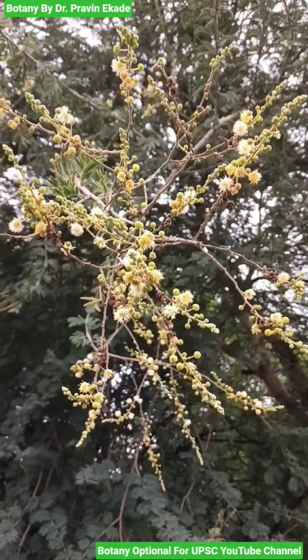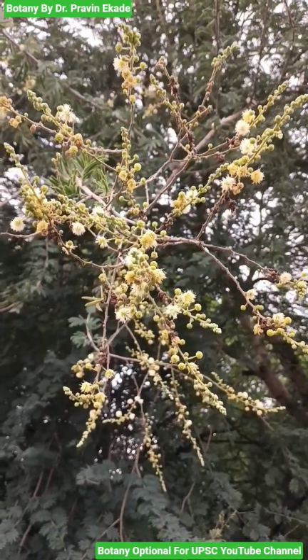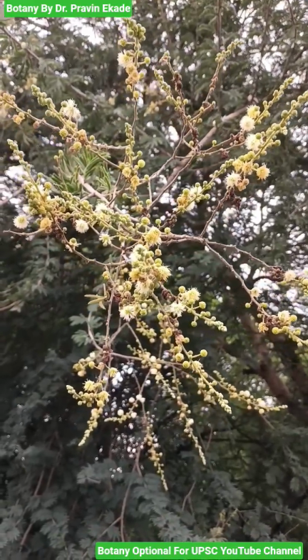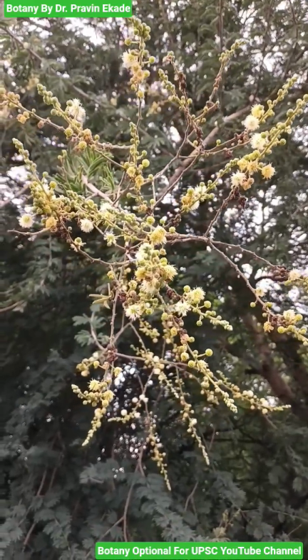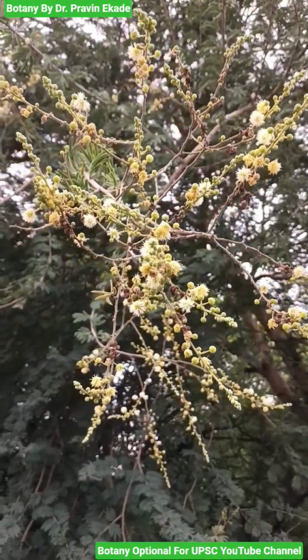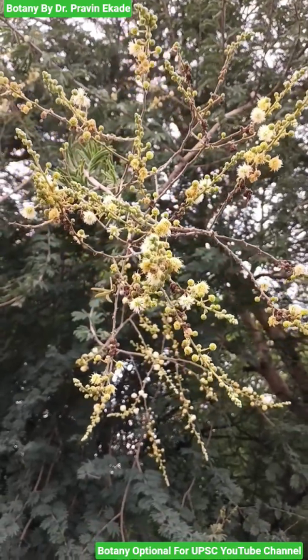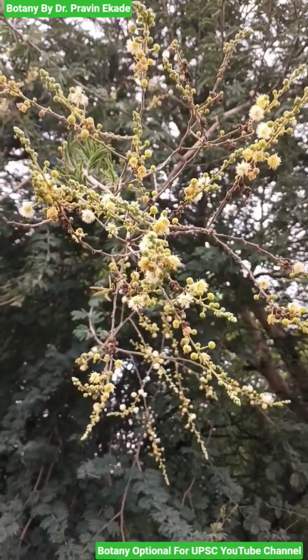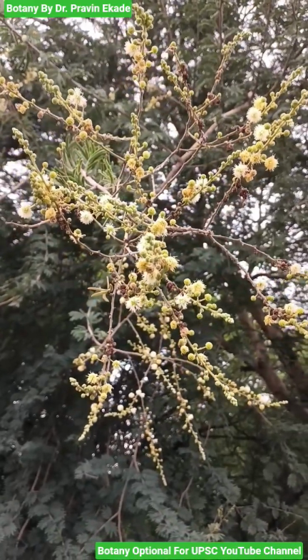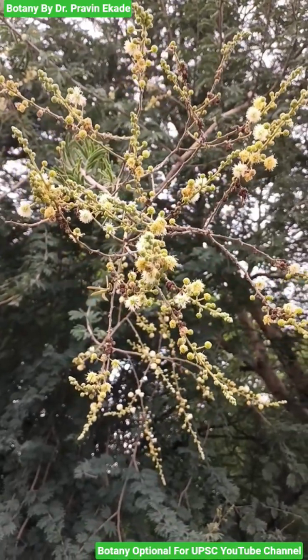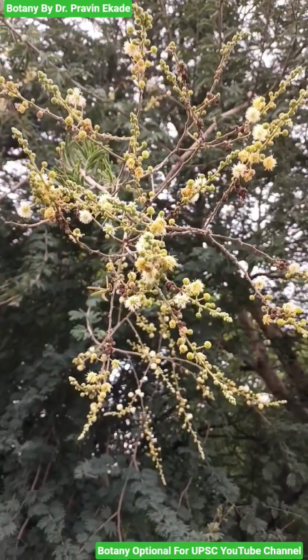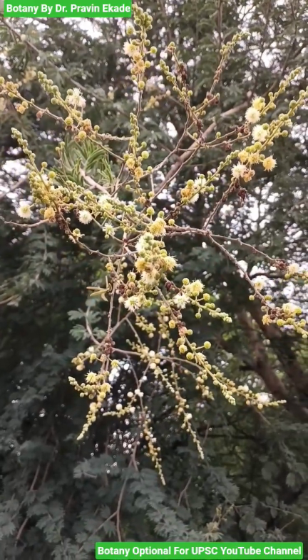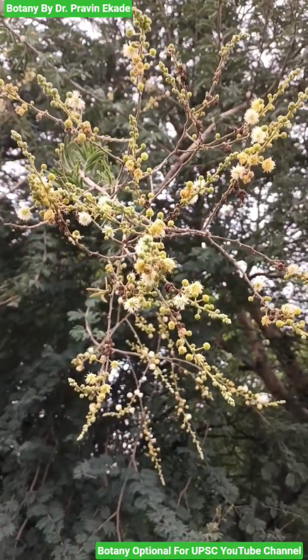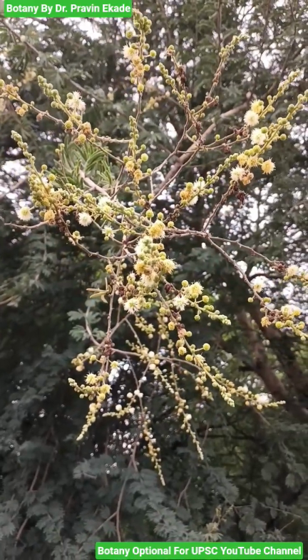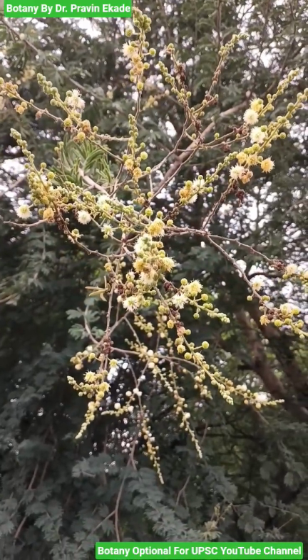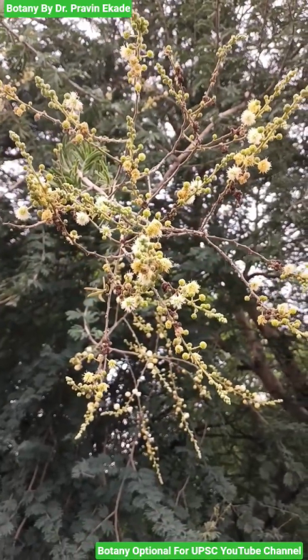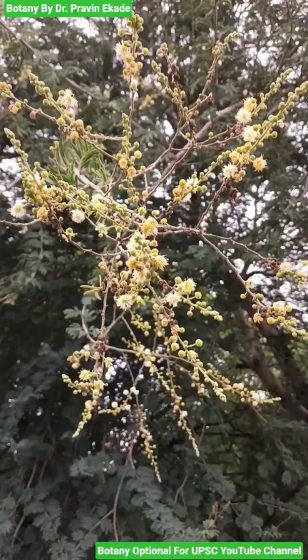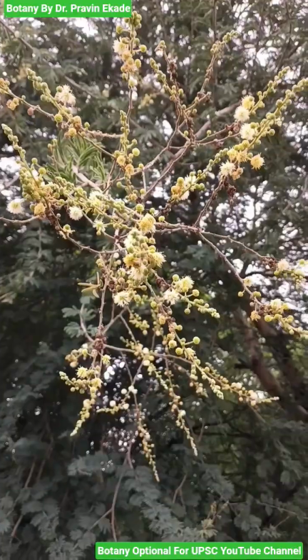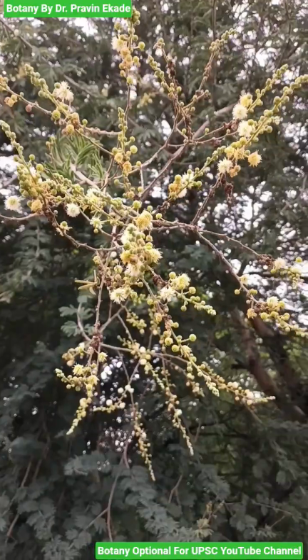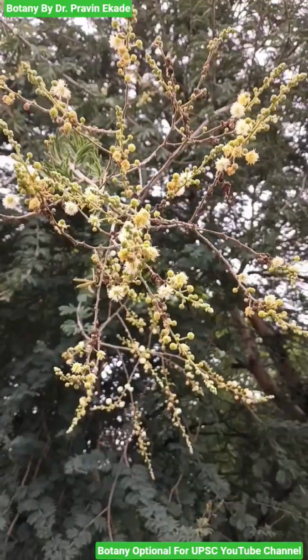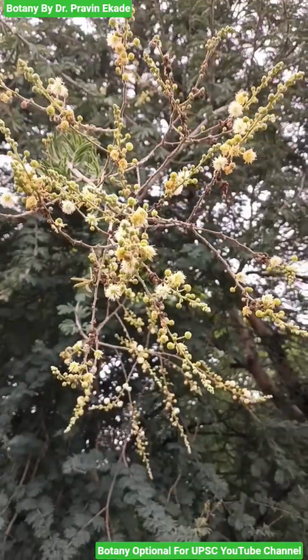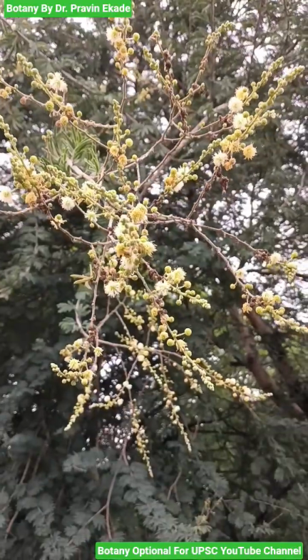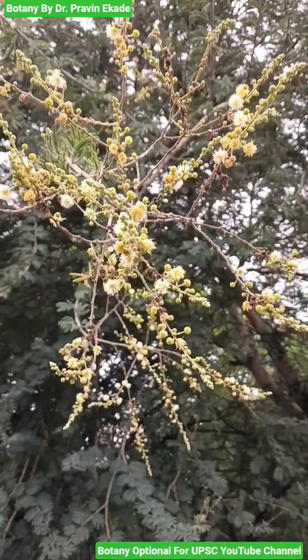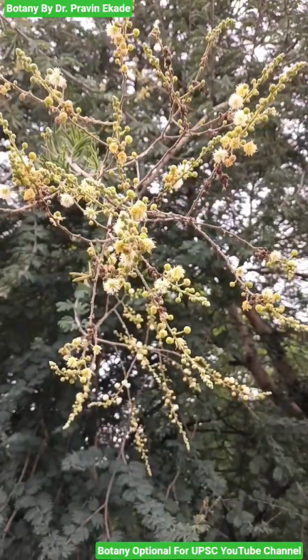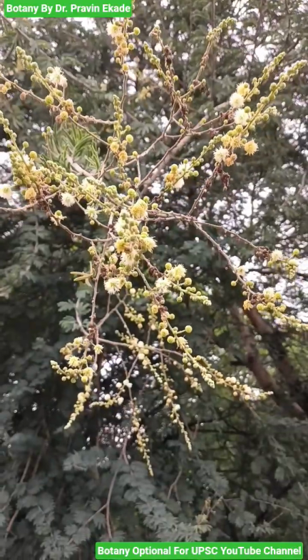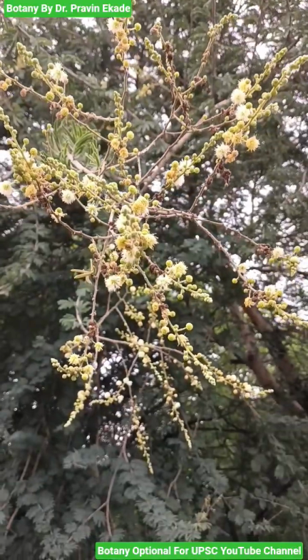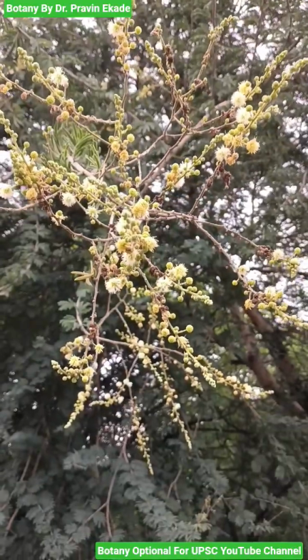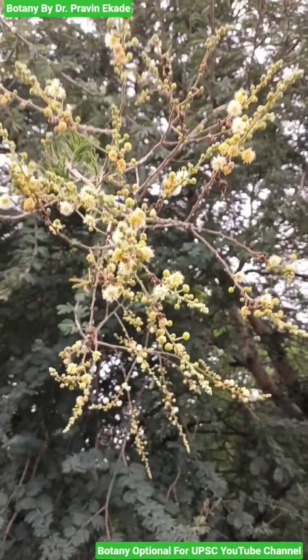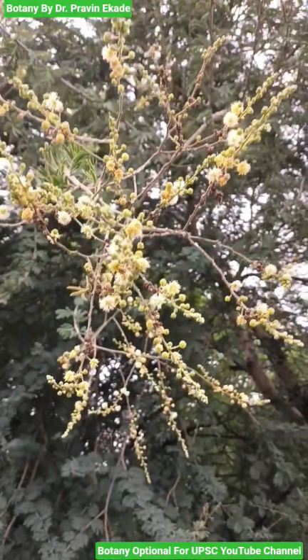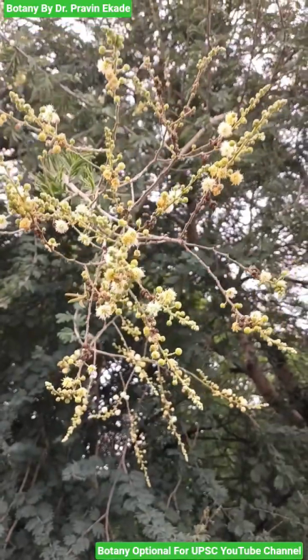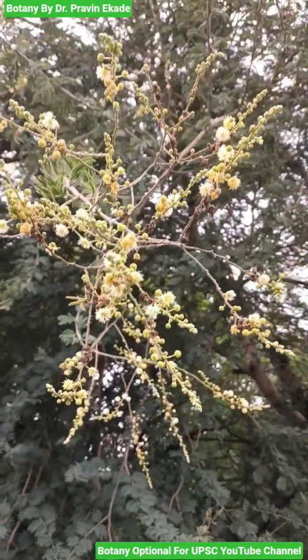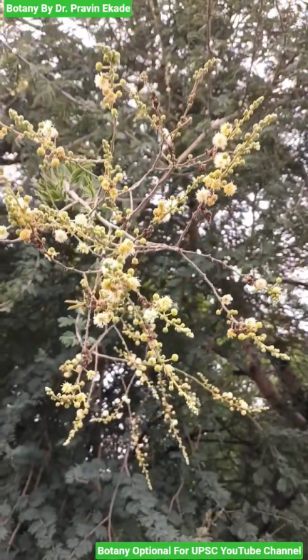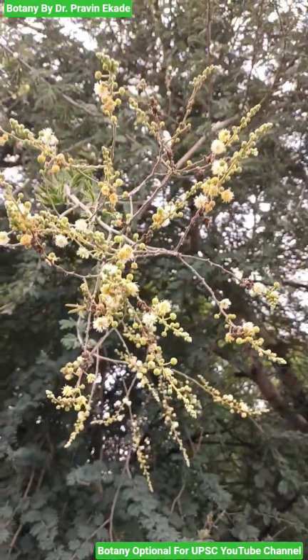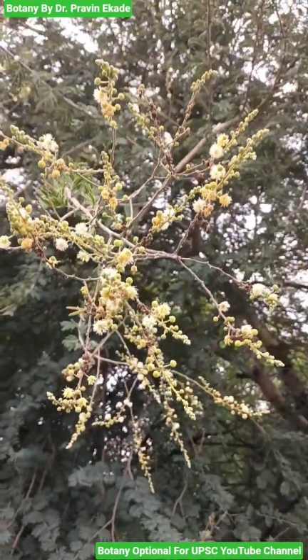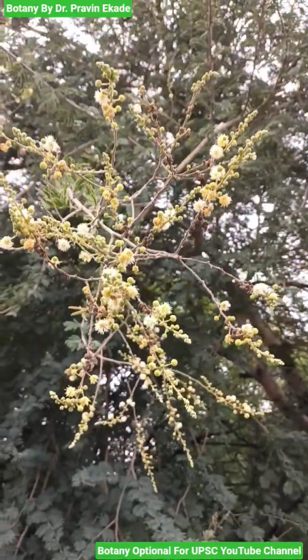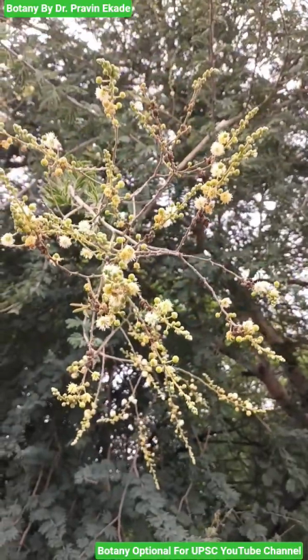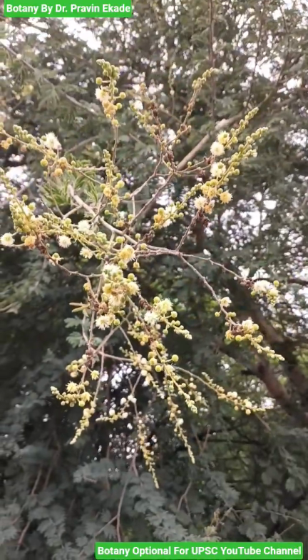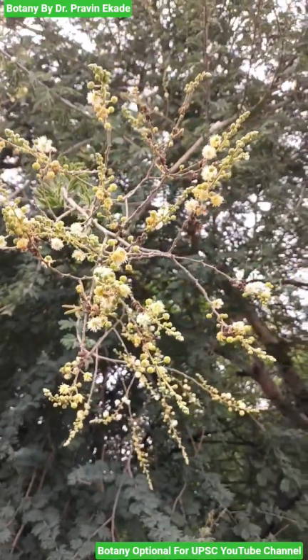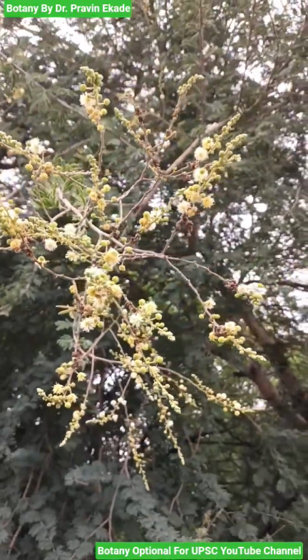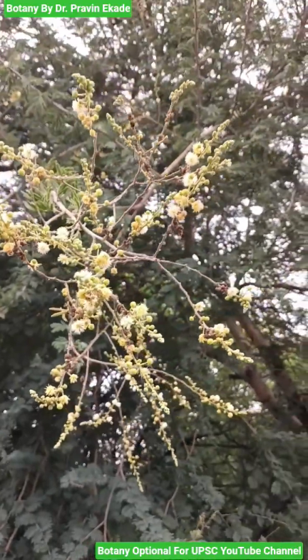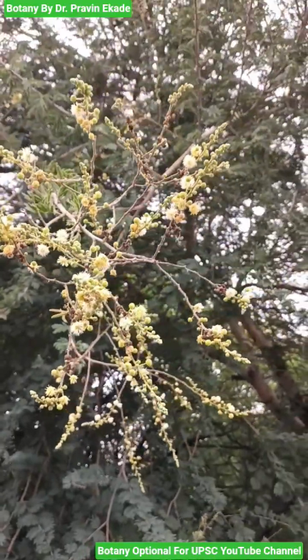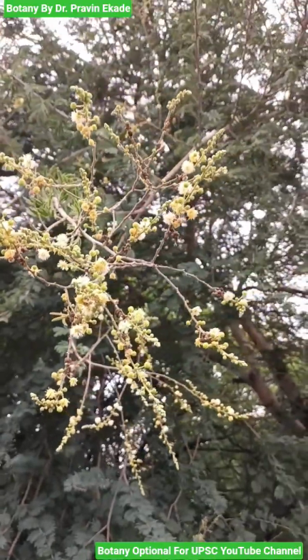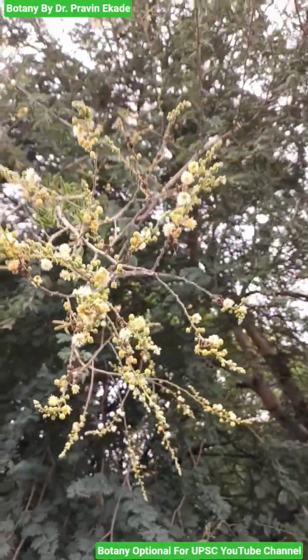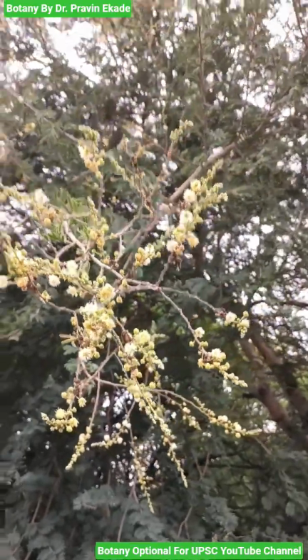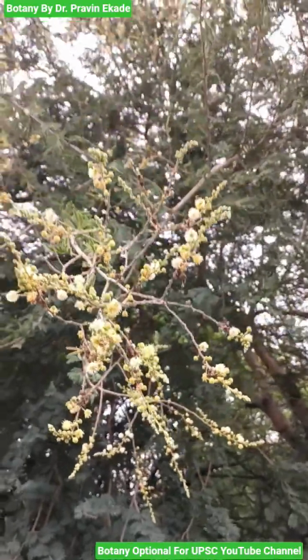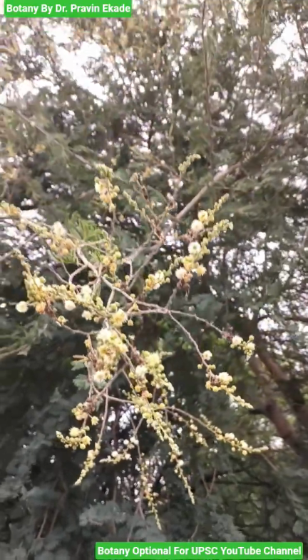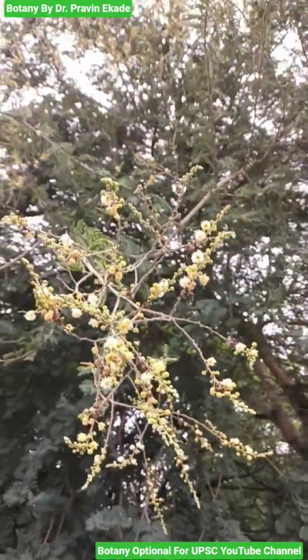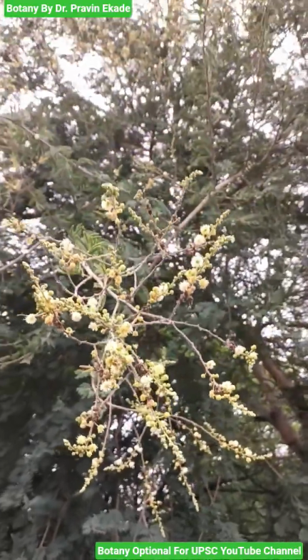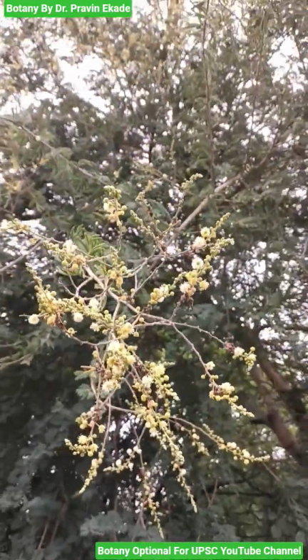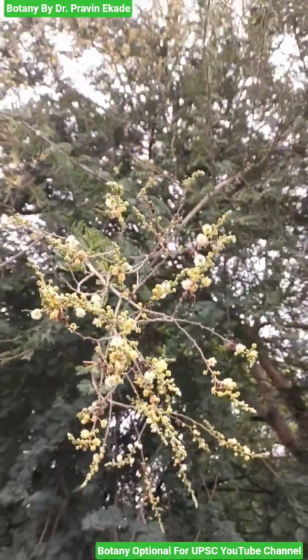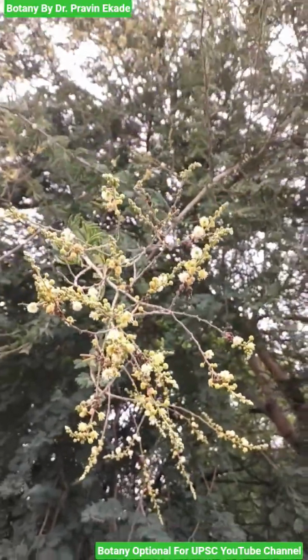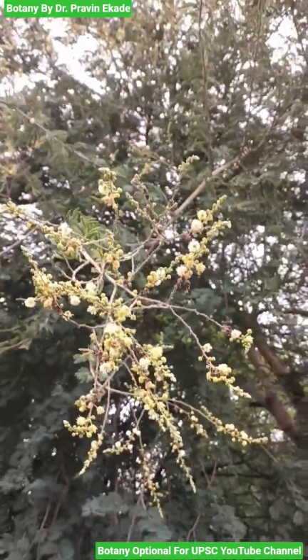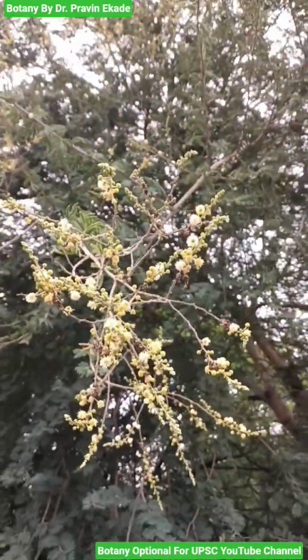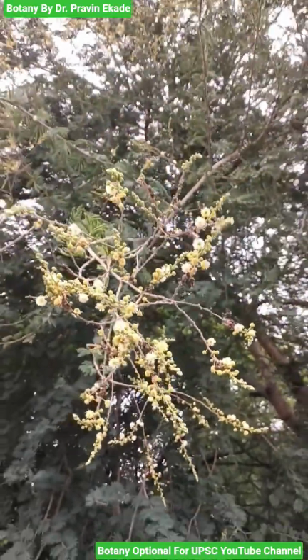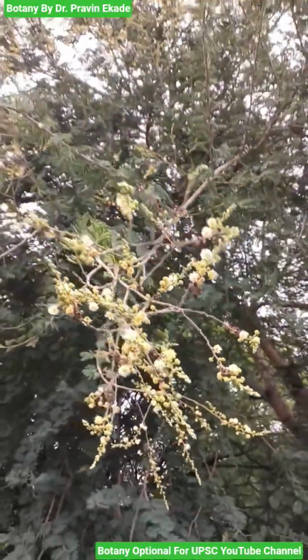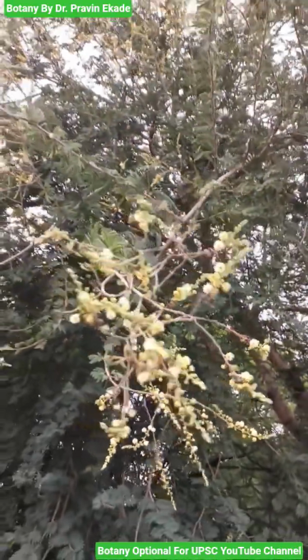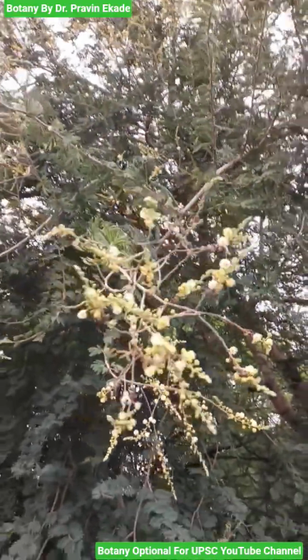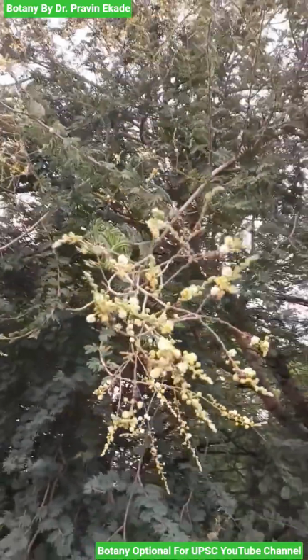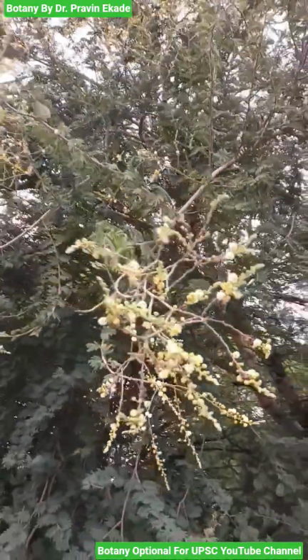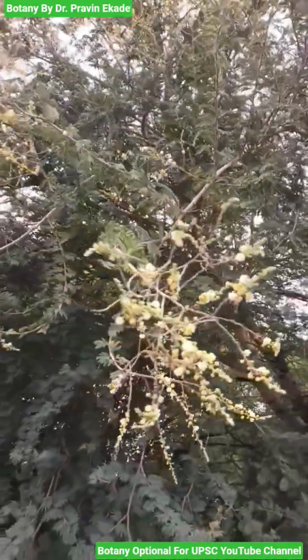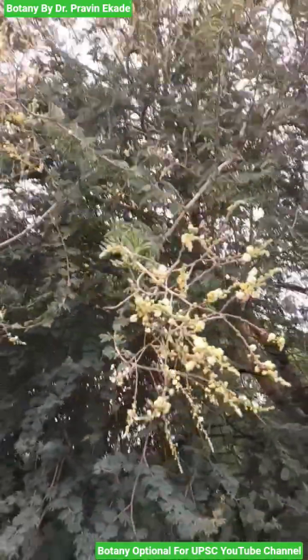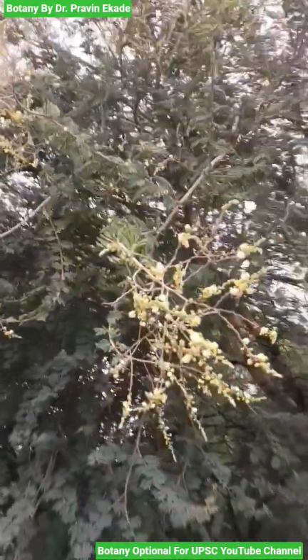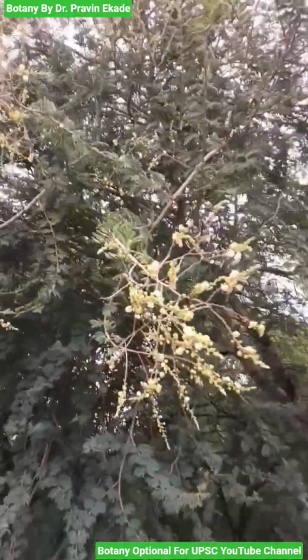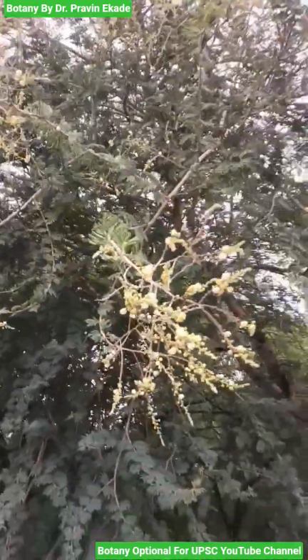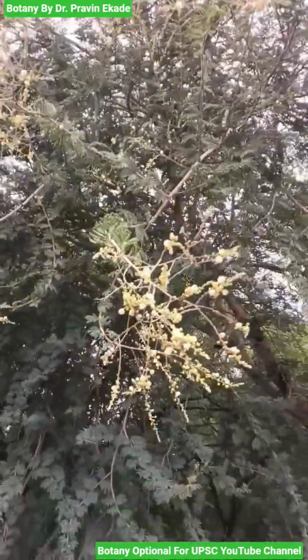So remember the plant Acacia Leucofolia, belonging to the Mimosaceae plant family.